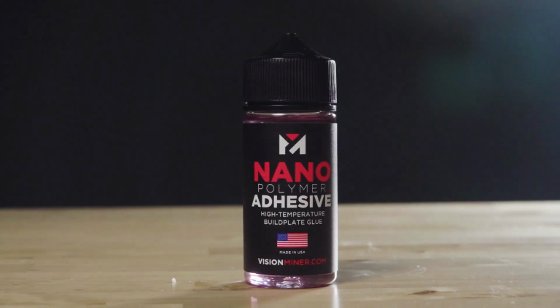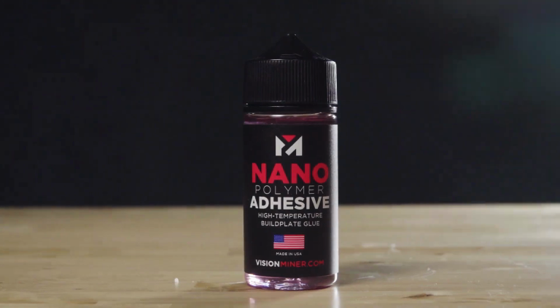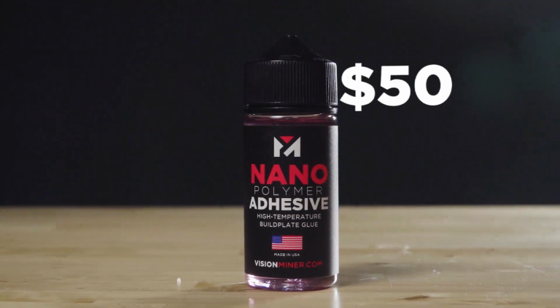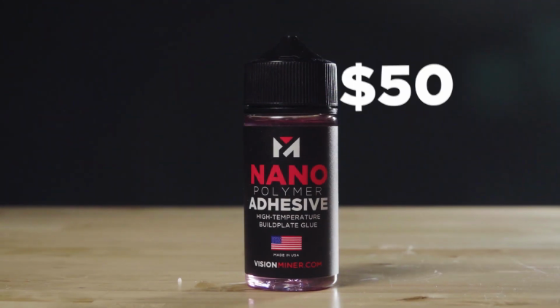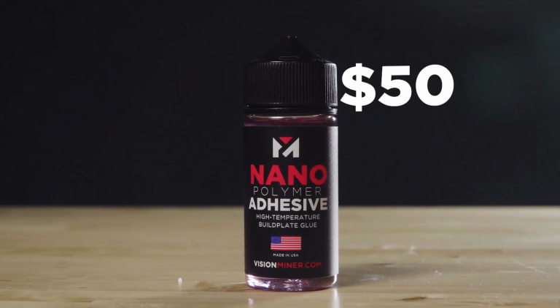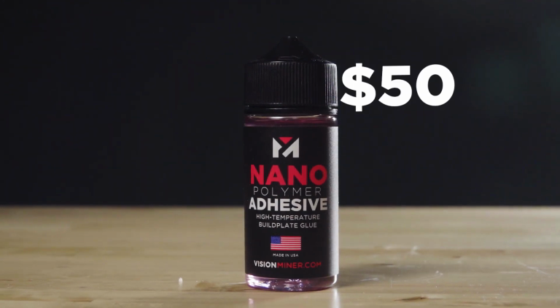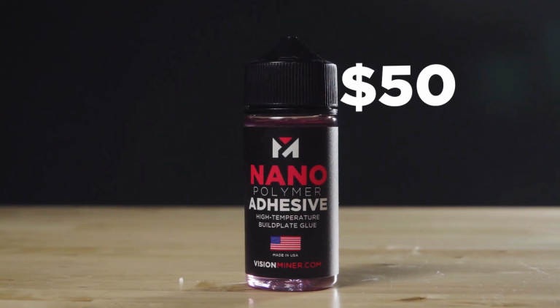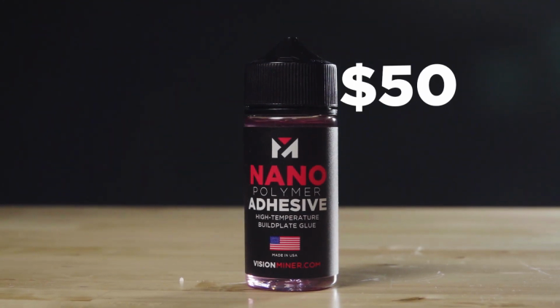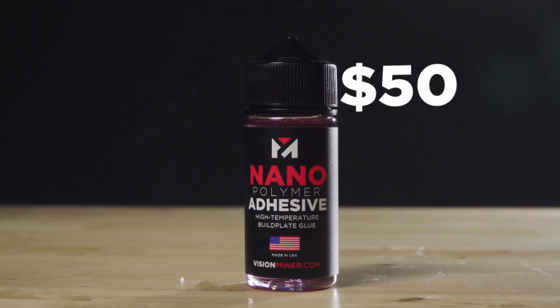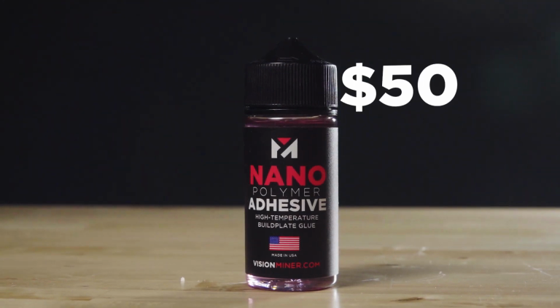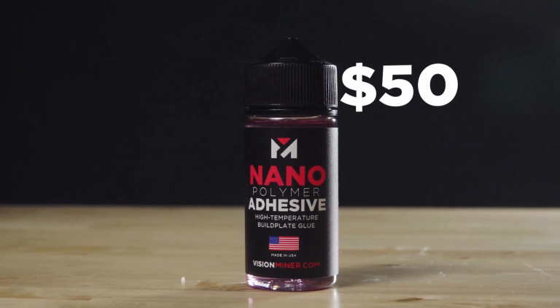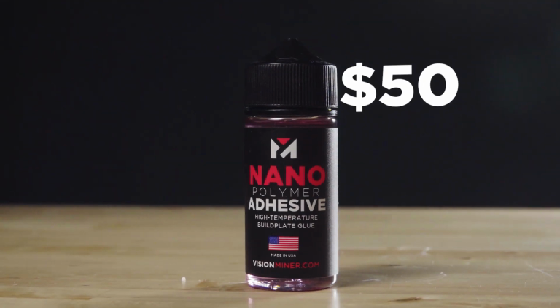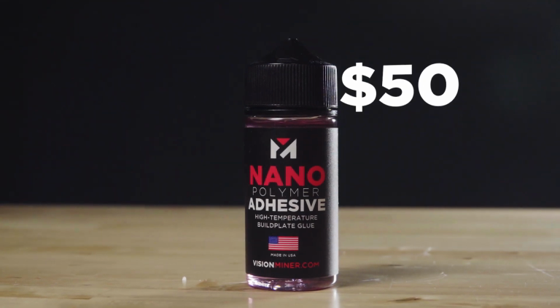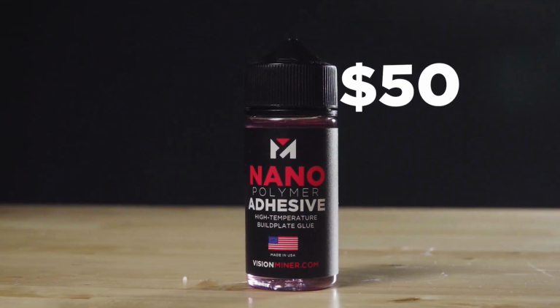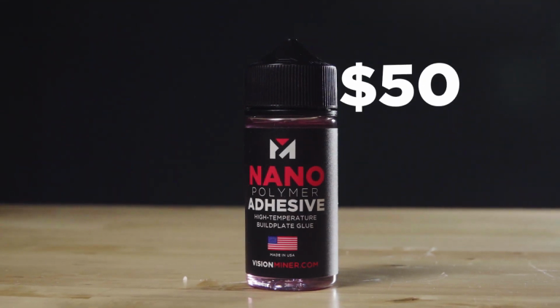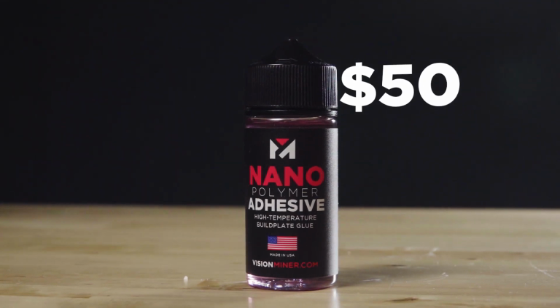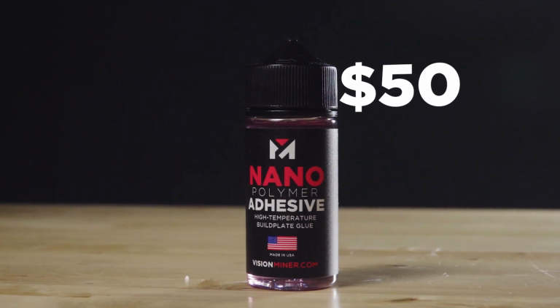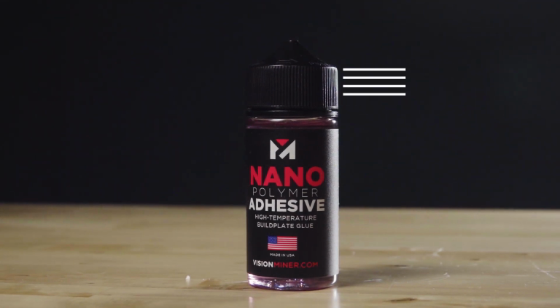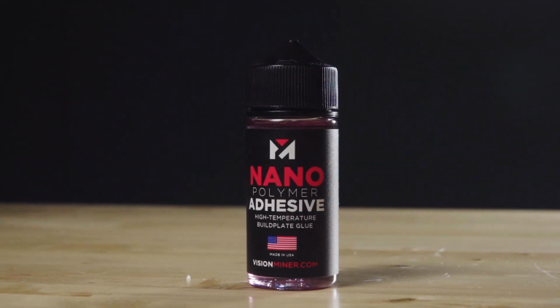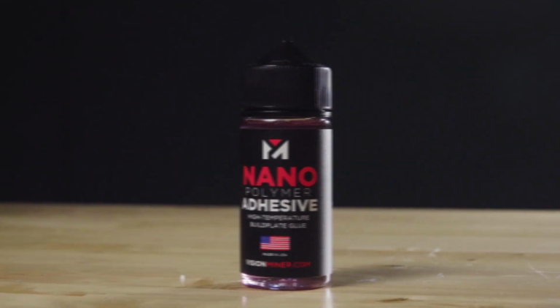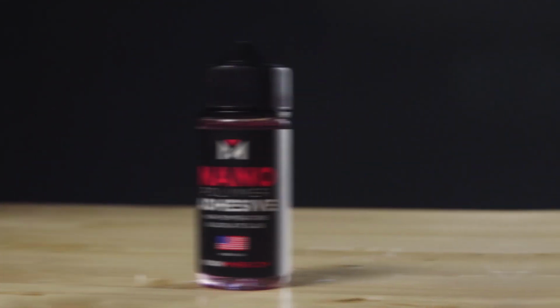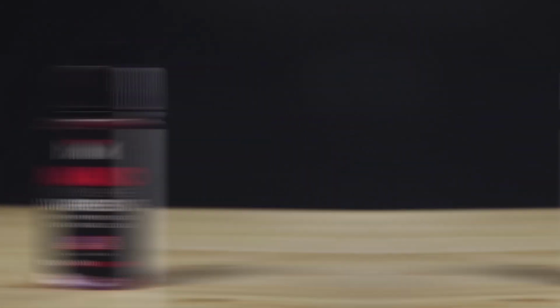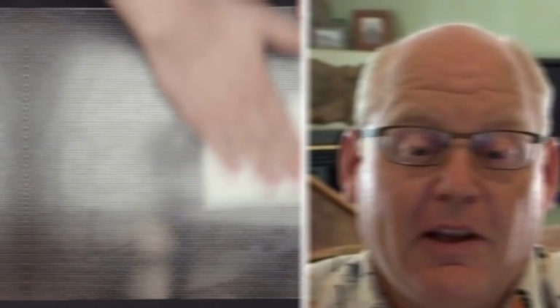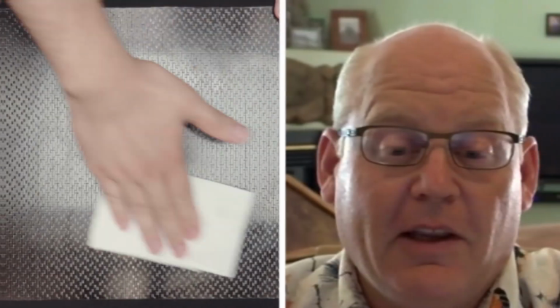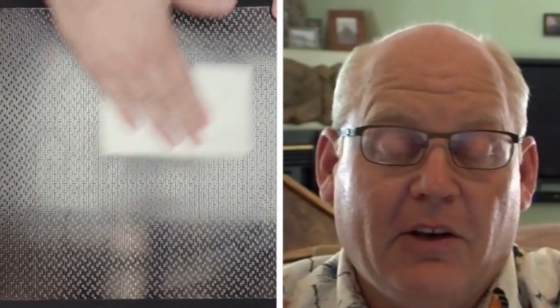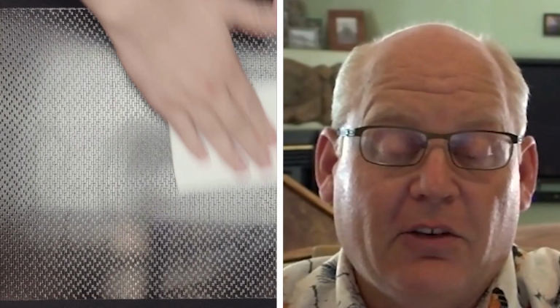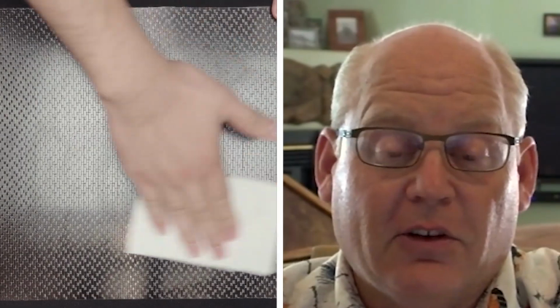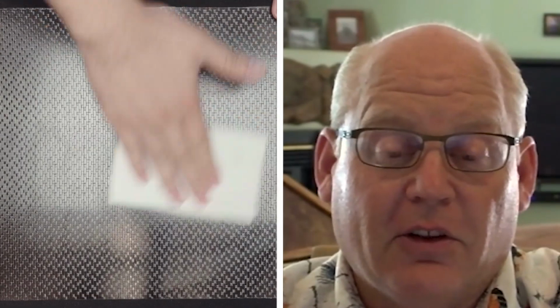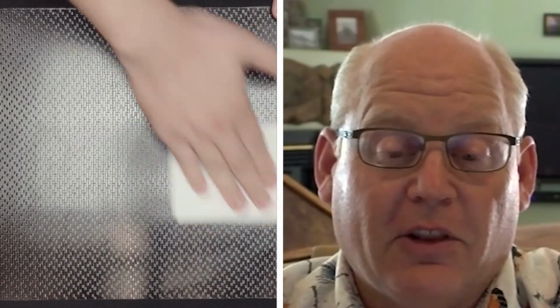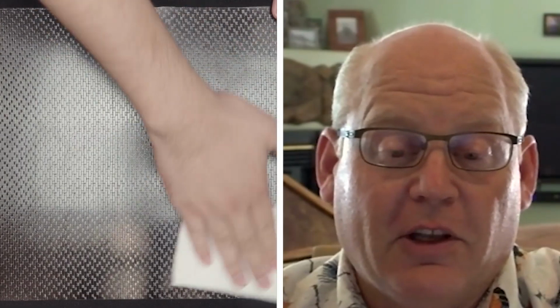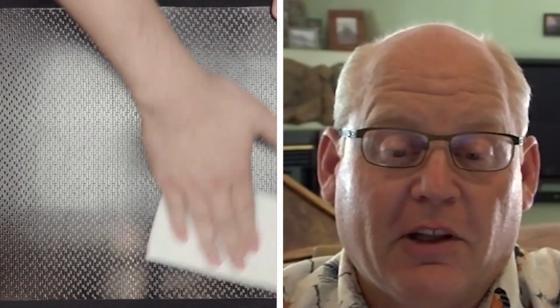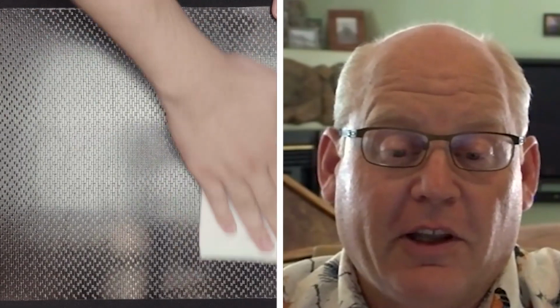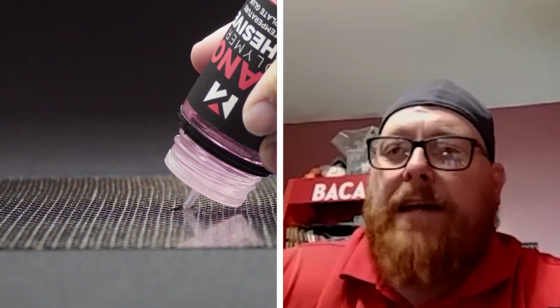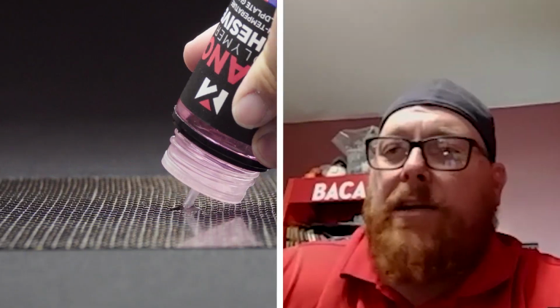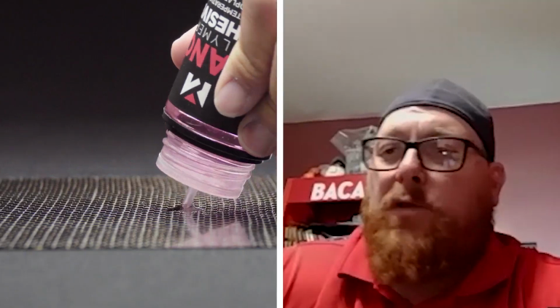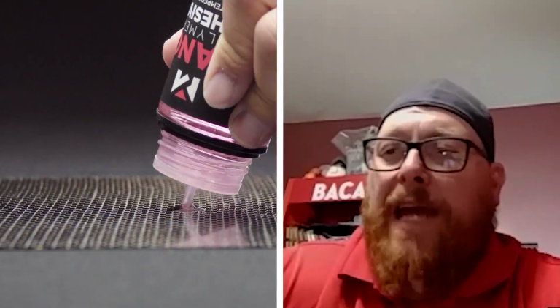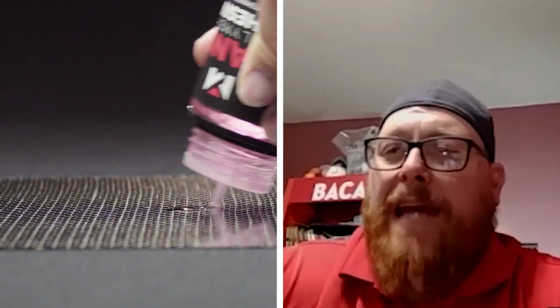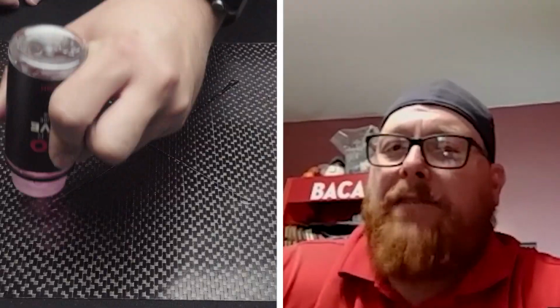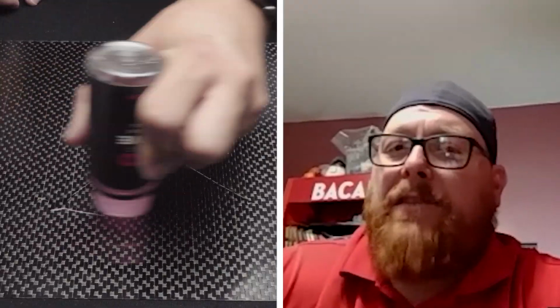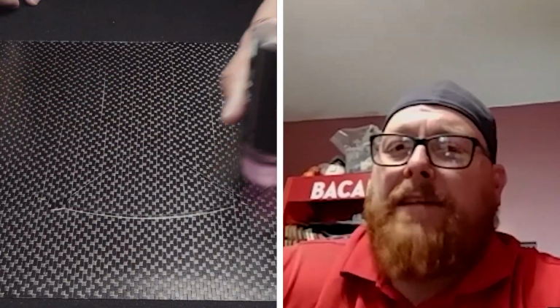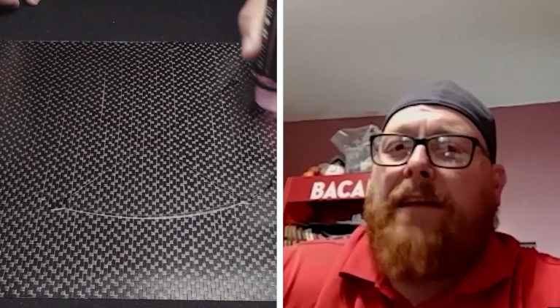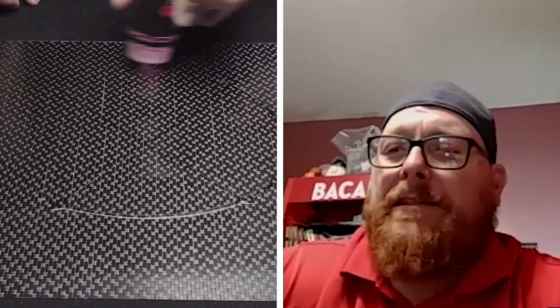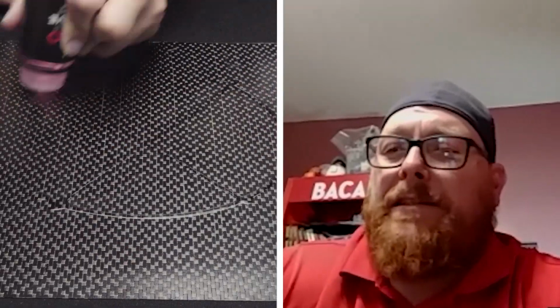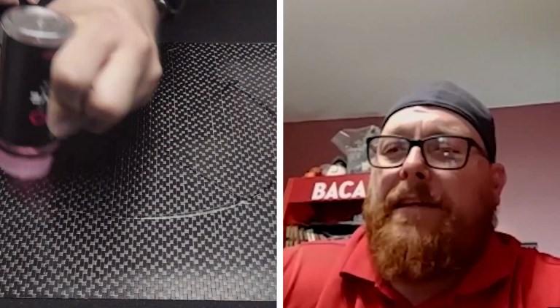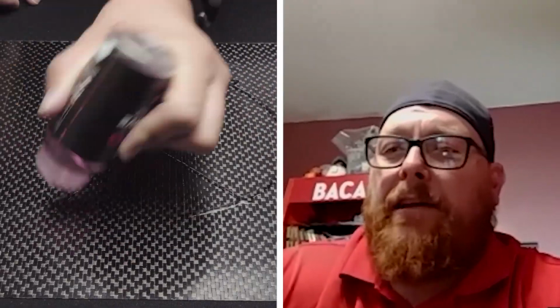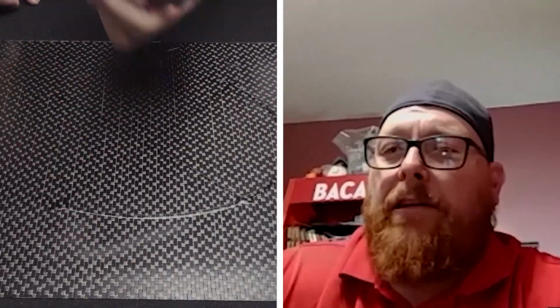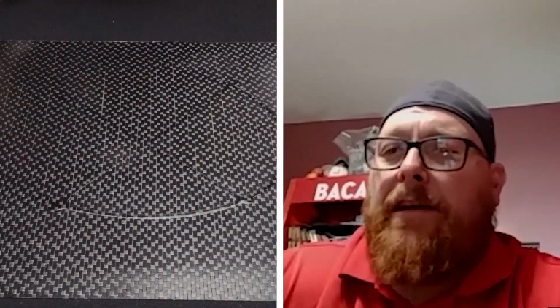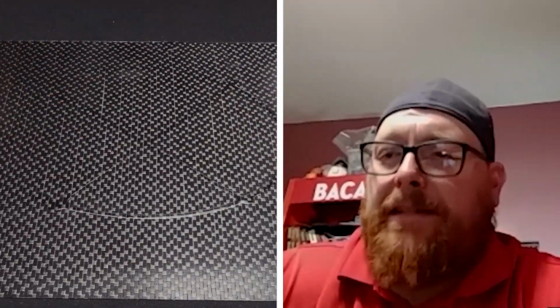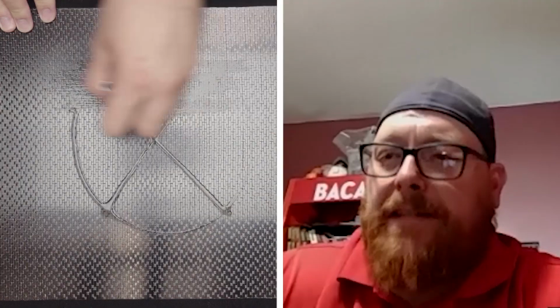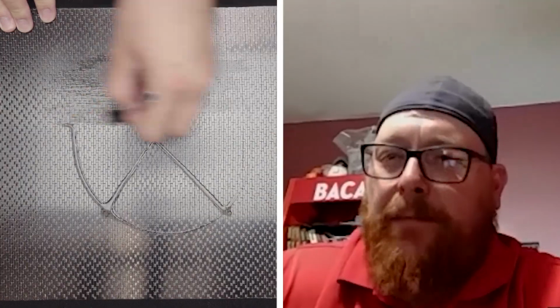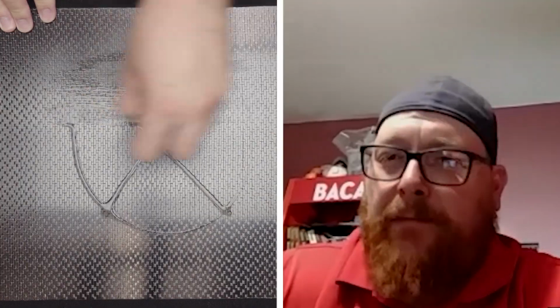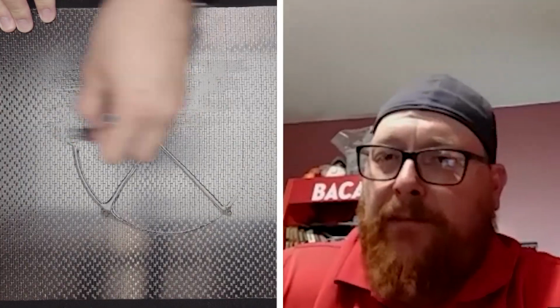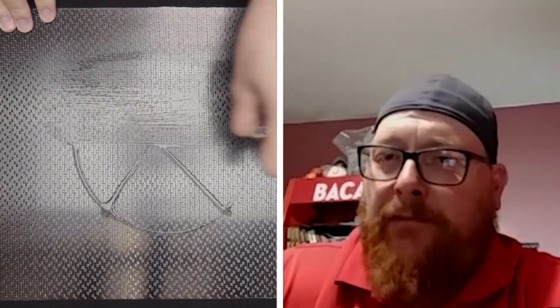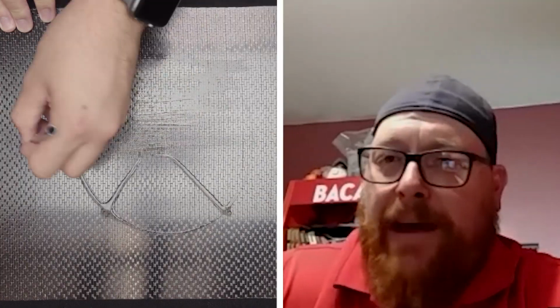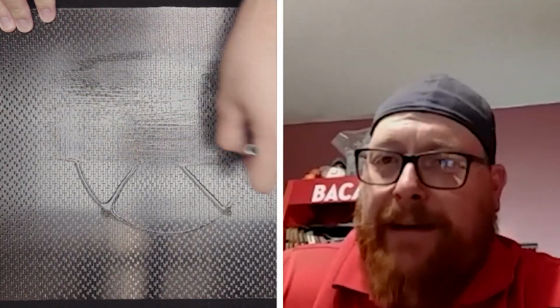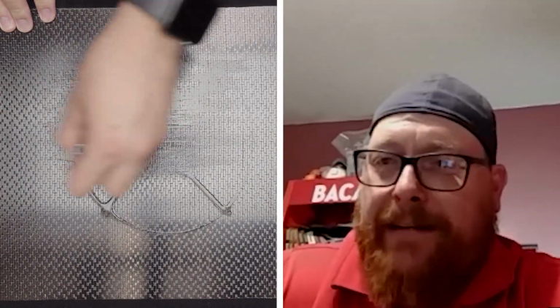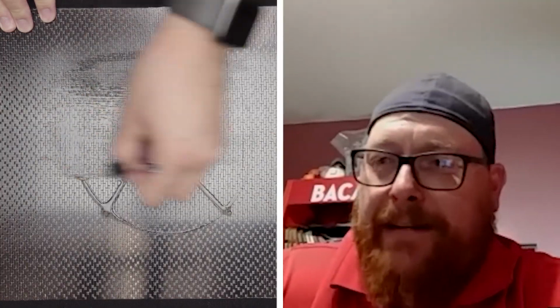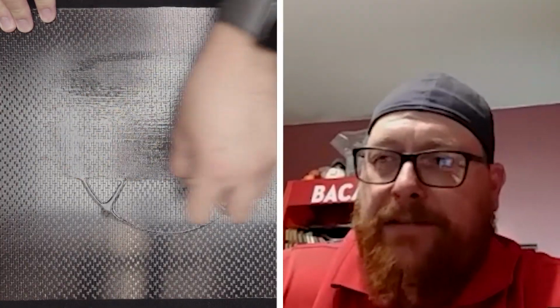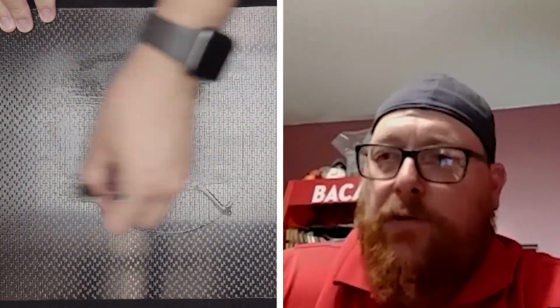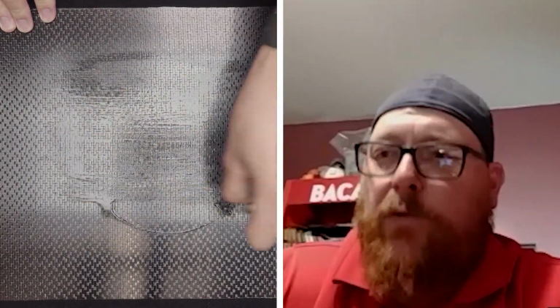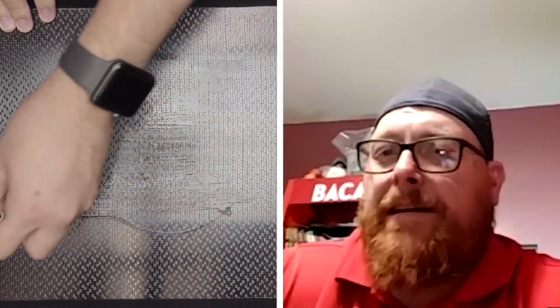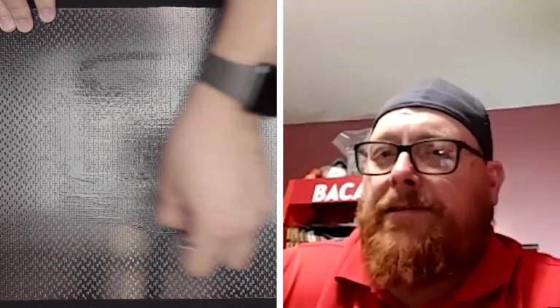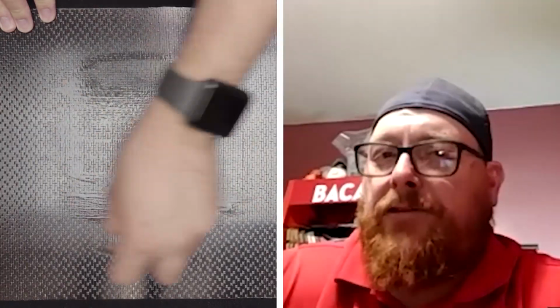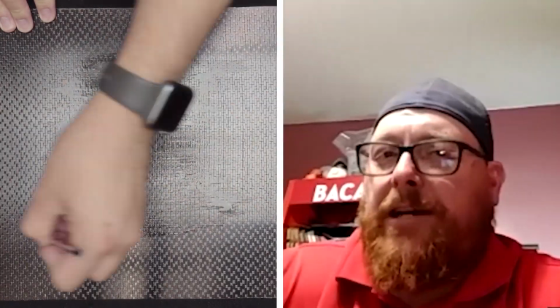At 50 bucks a jar, the value is definitely not — it's just a thin layer. You can't even tell it's there, except for the fact that it's doing its job.